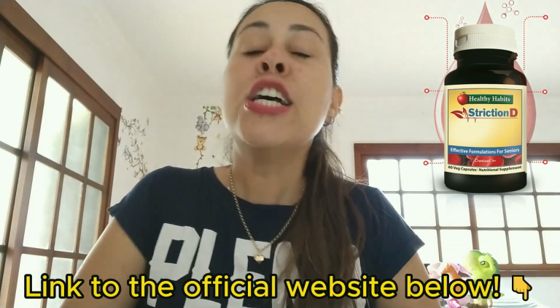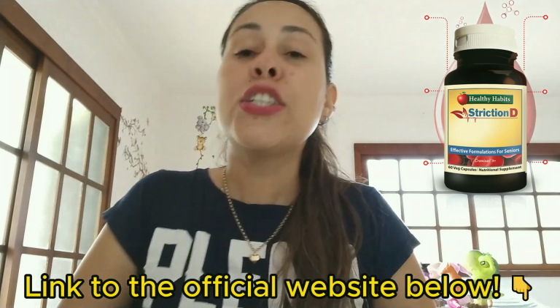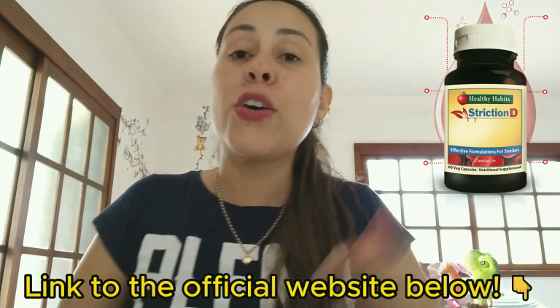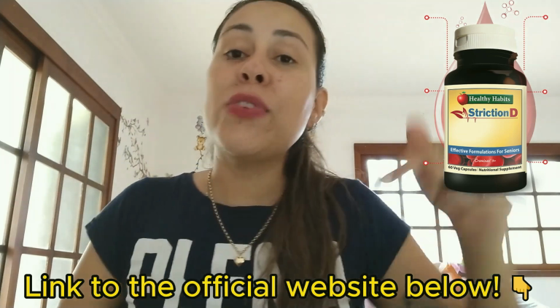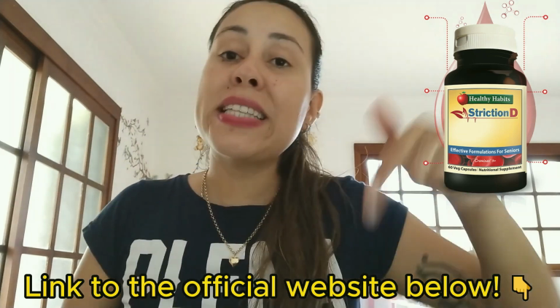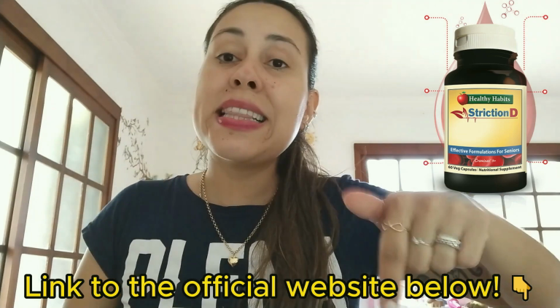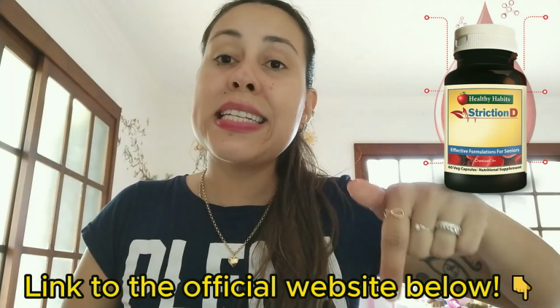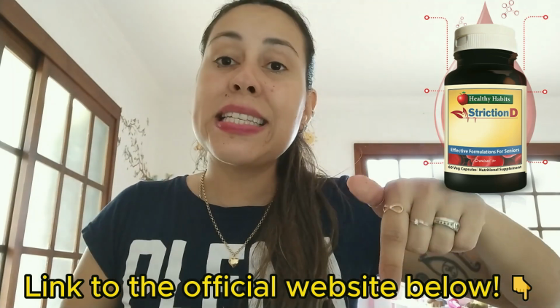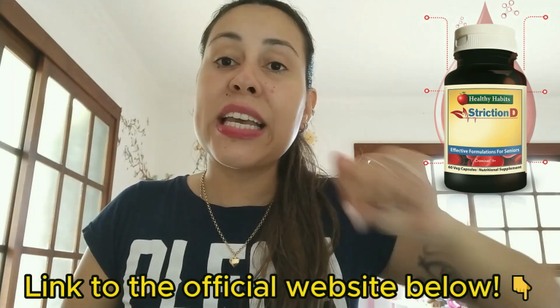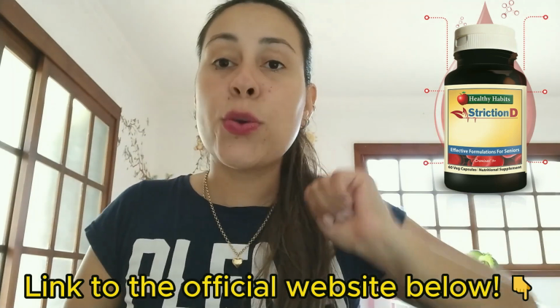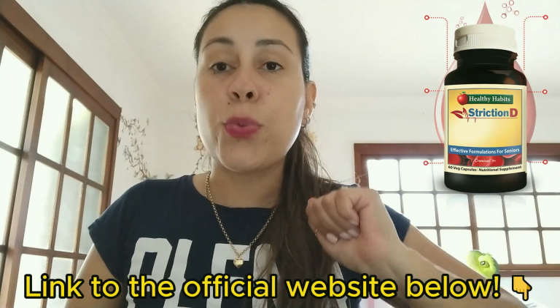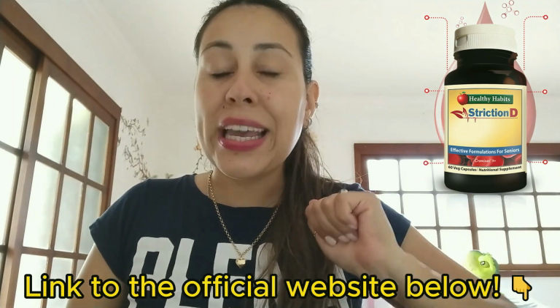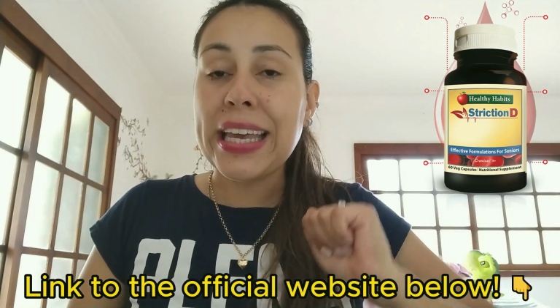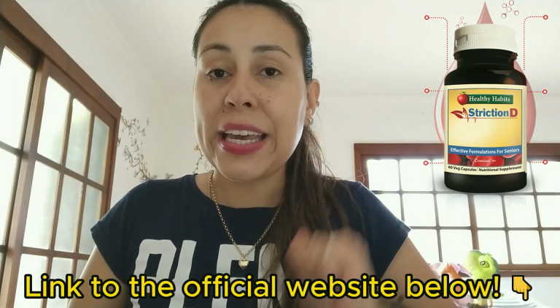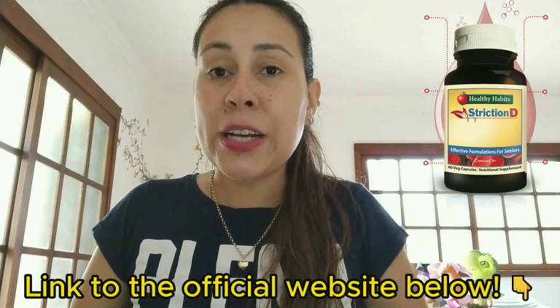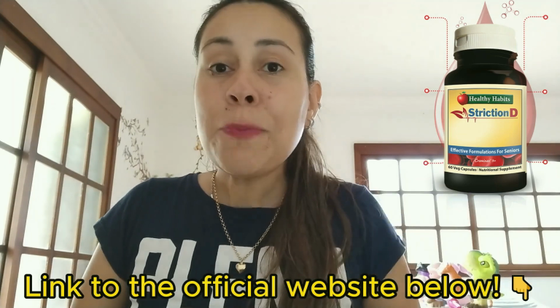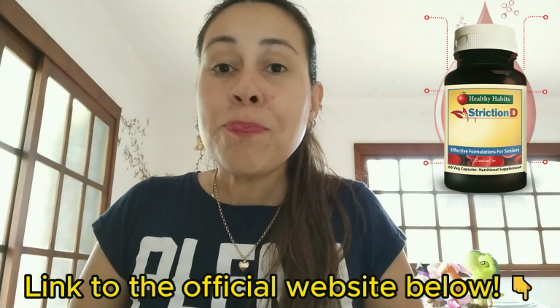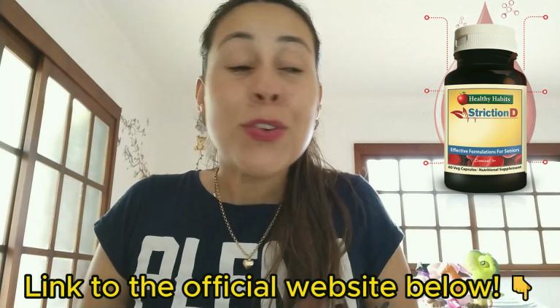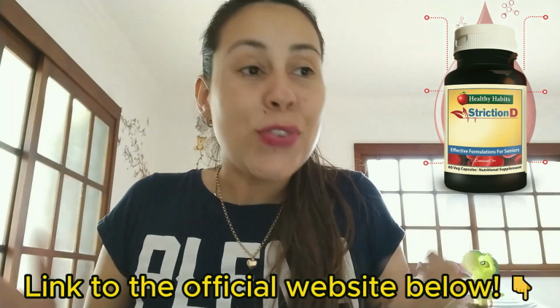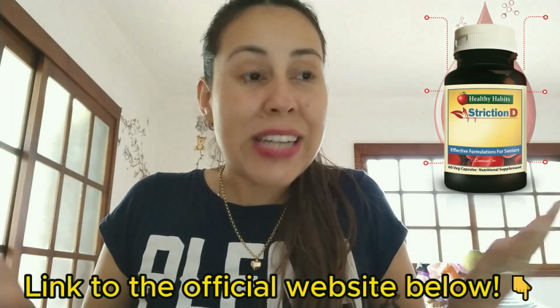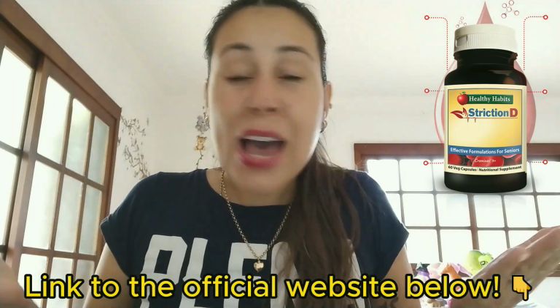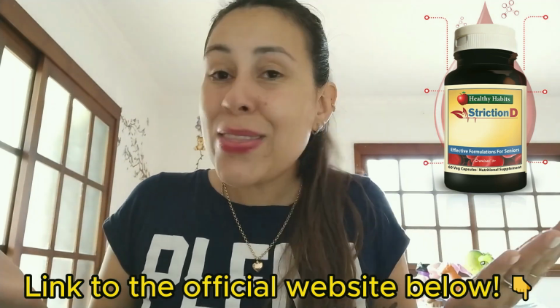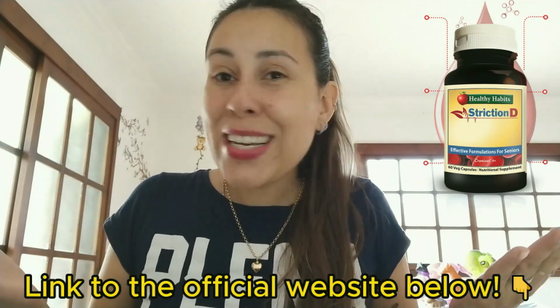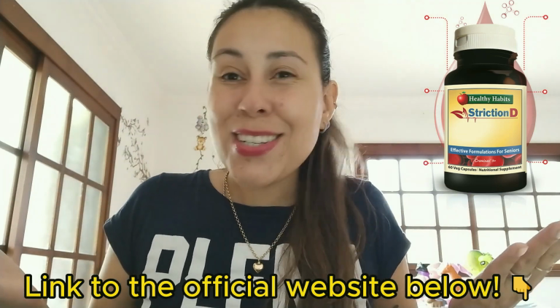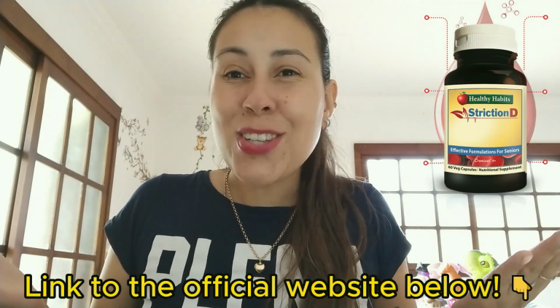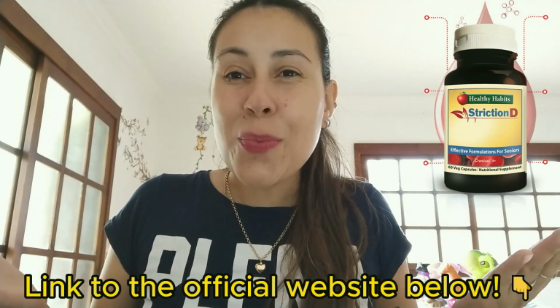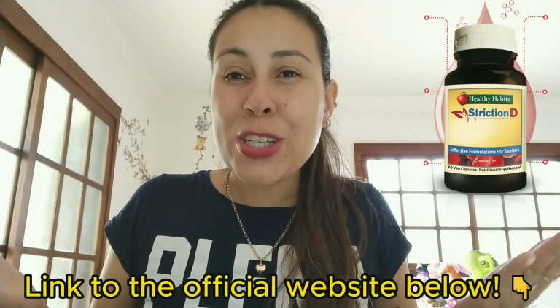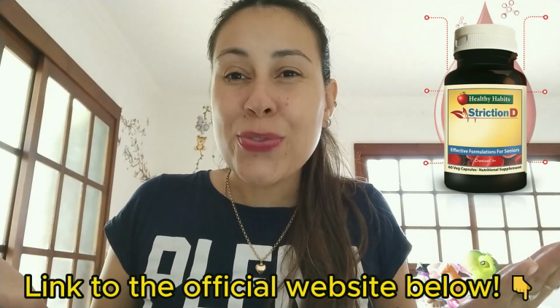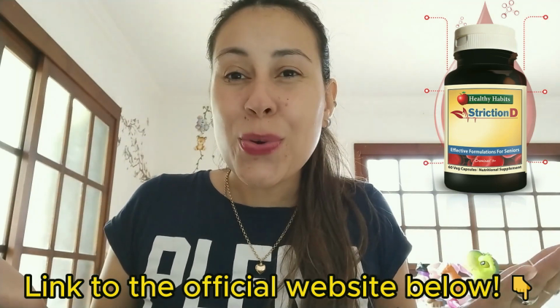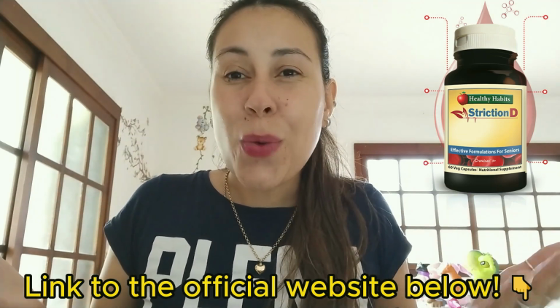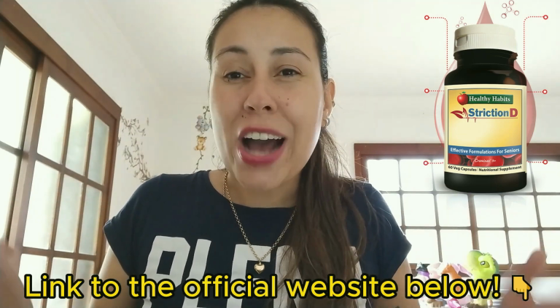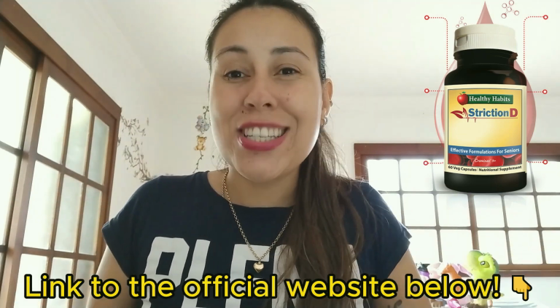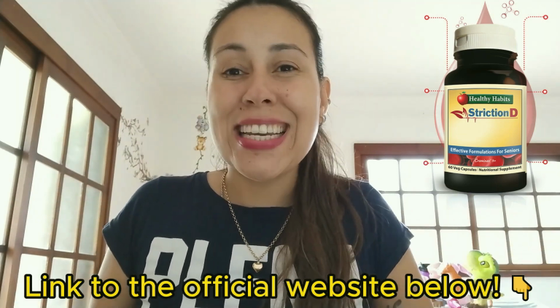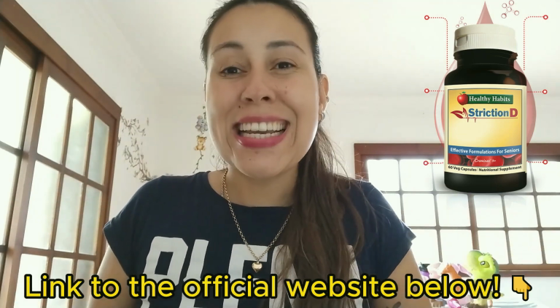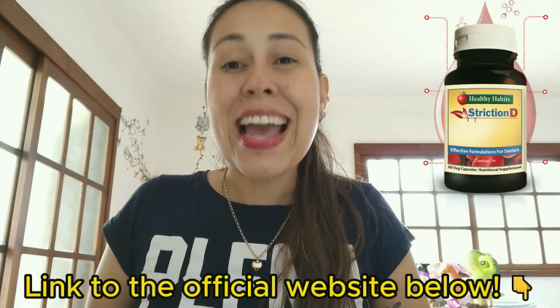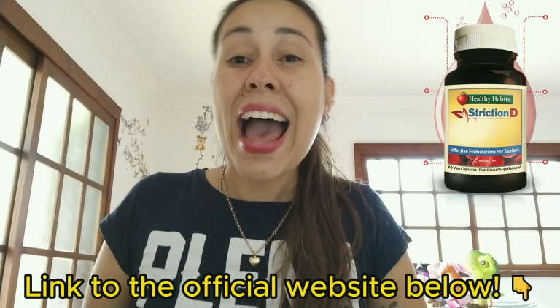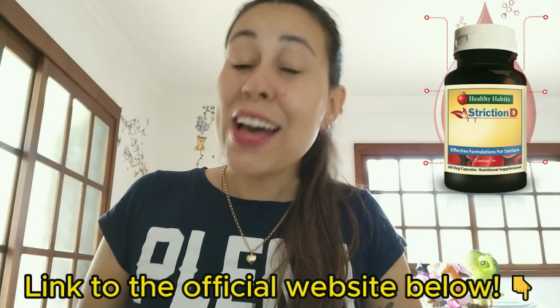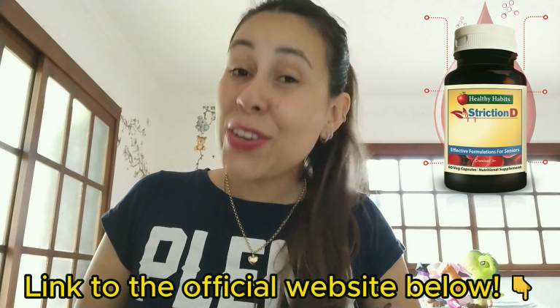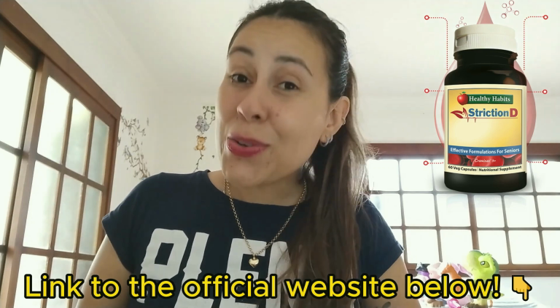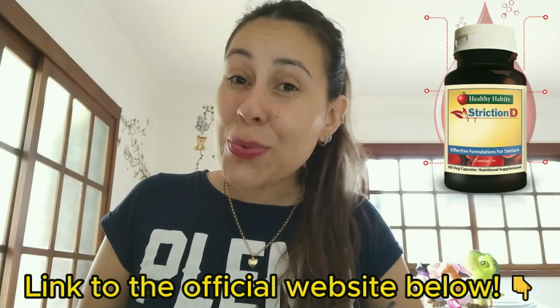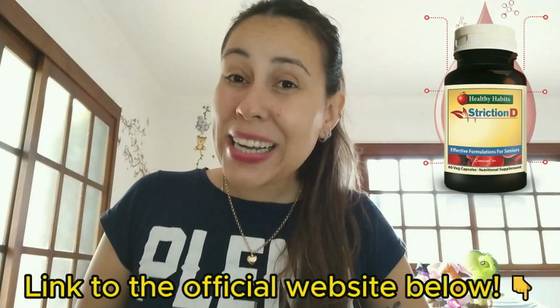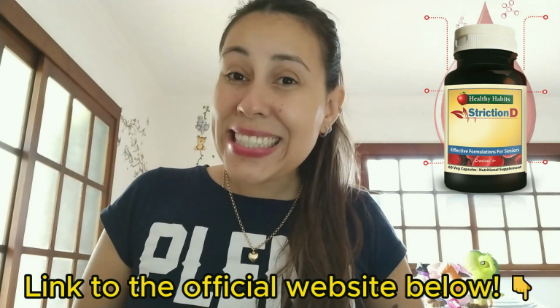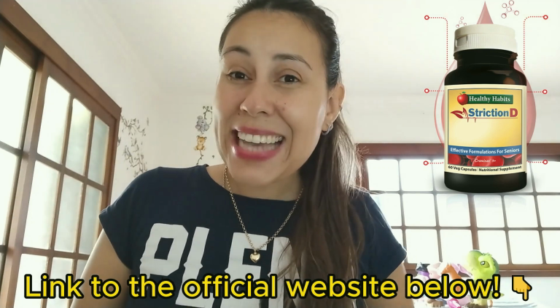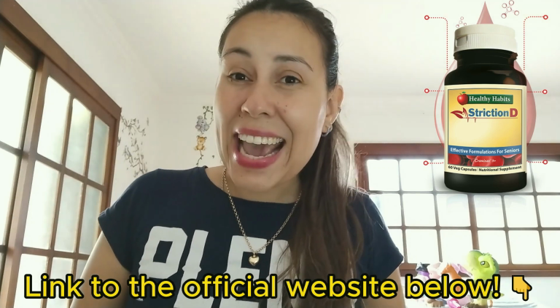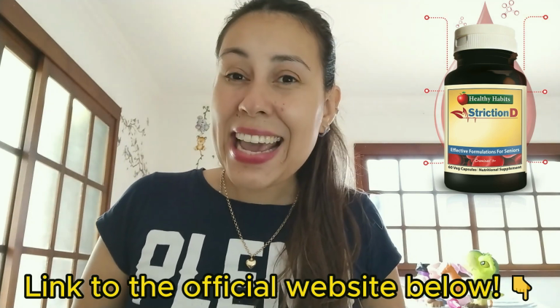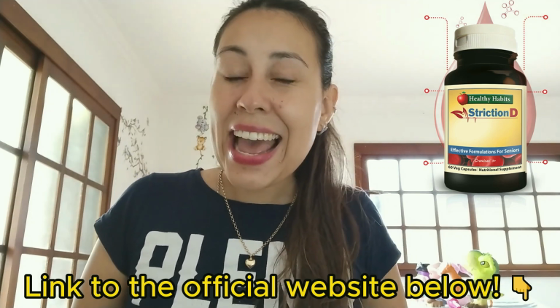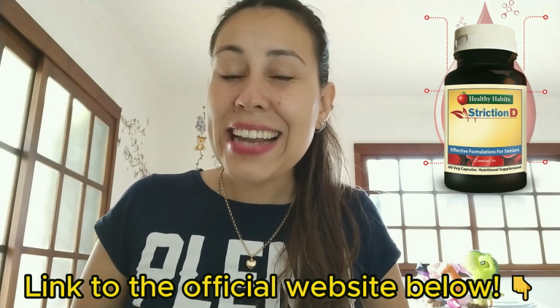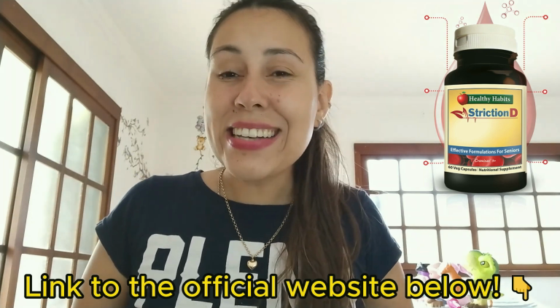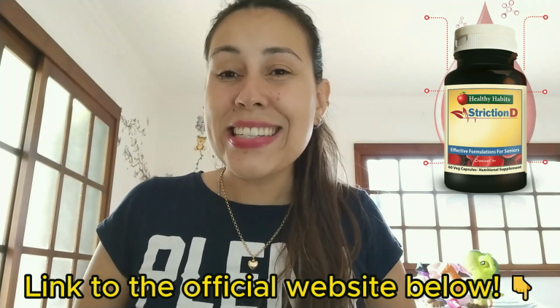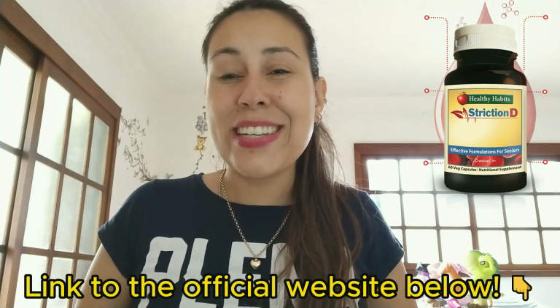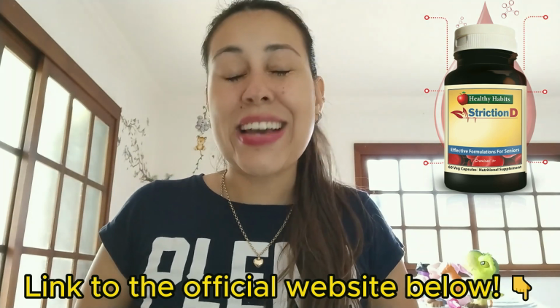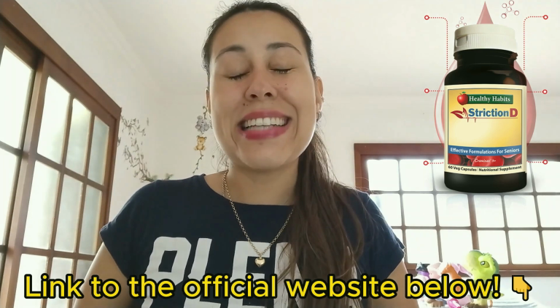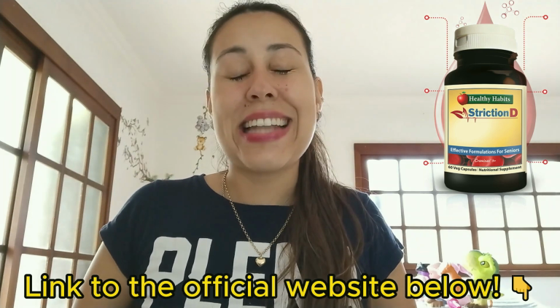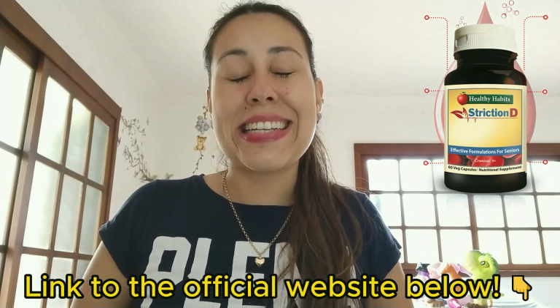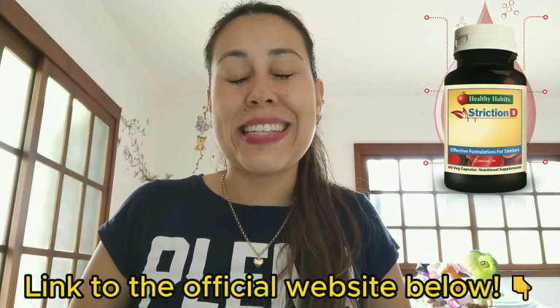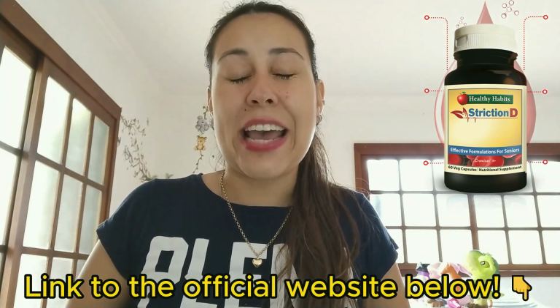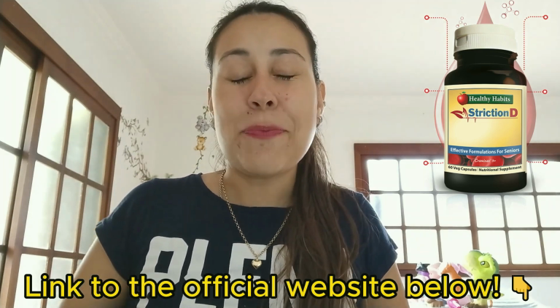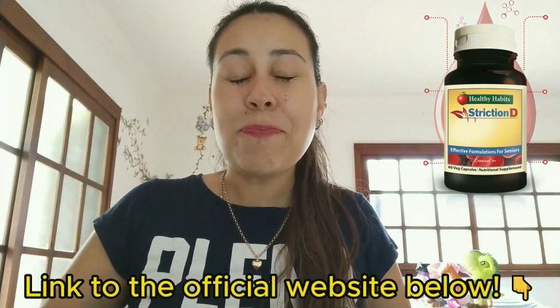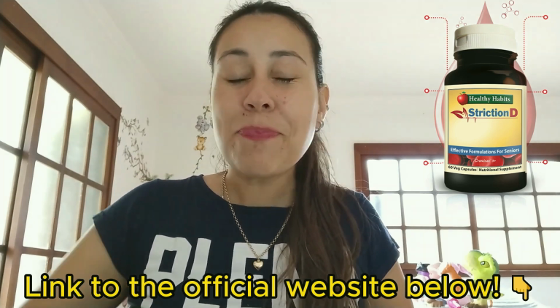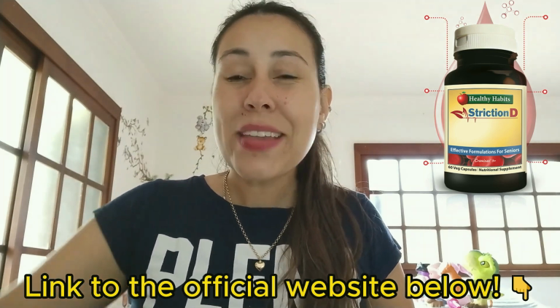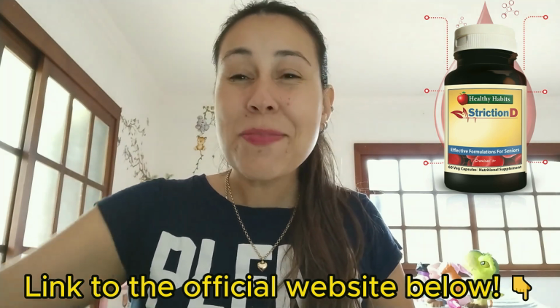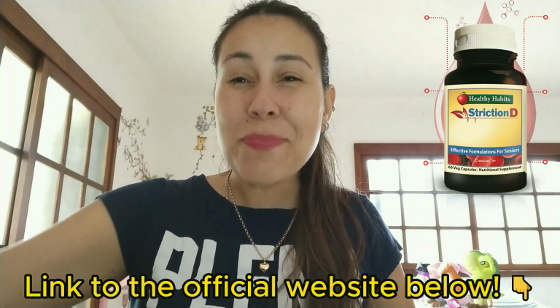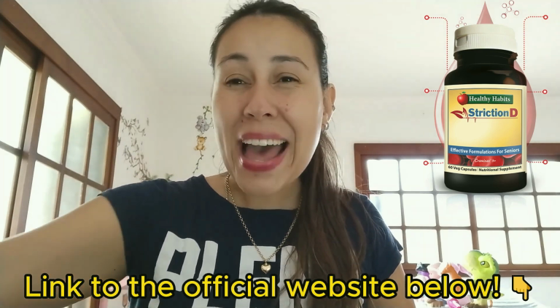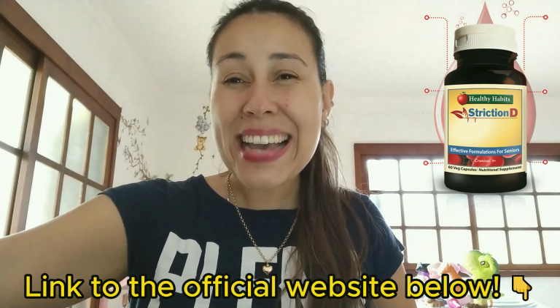Visit the link right here. Thank you so much for watching. Have a great day and I'll see you guys next time. Bye.